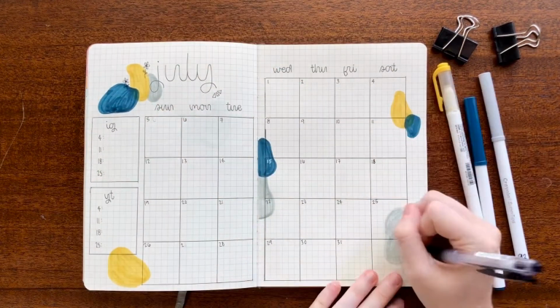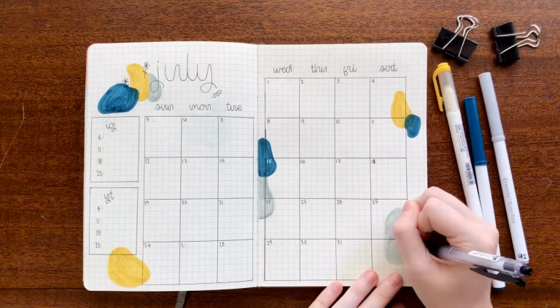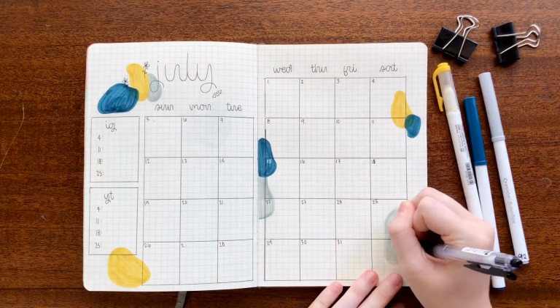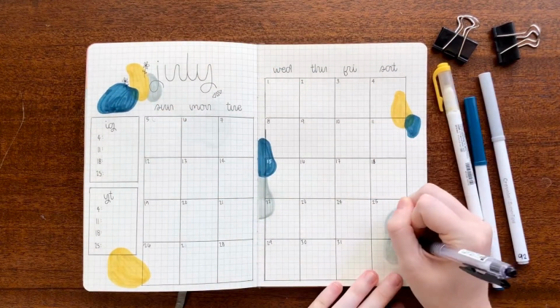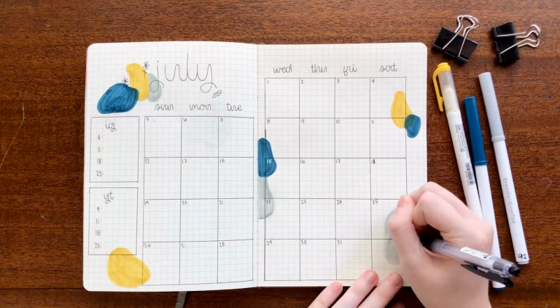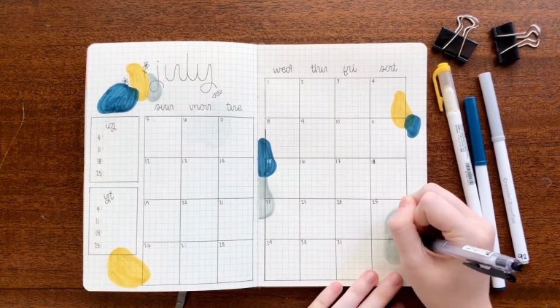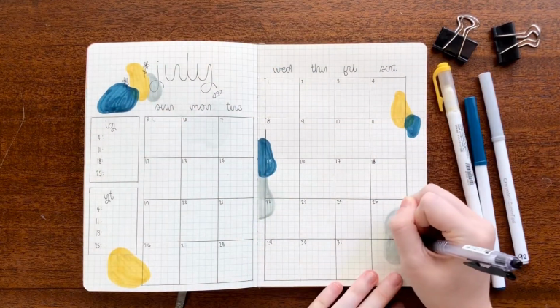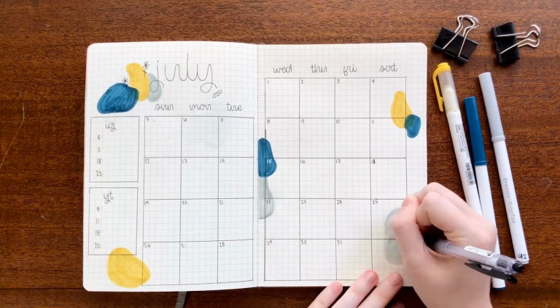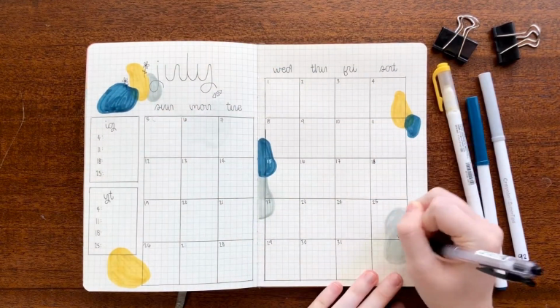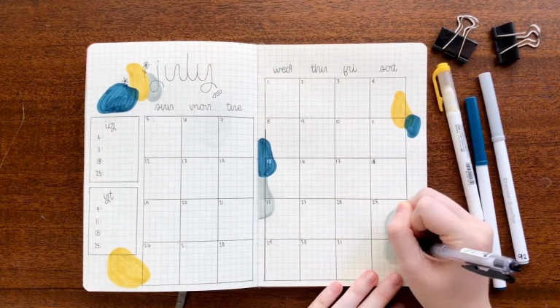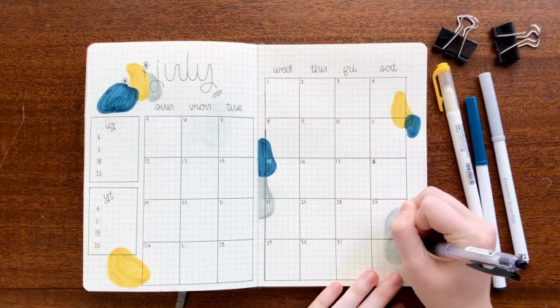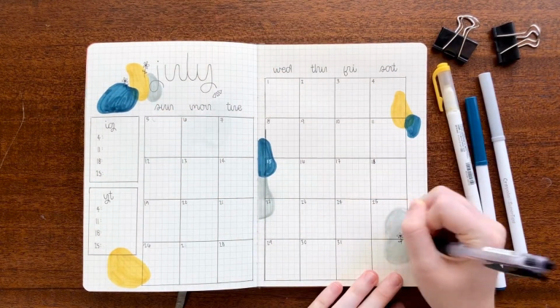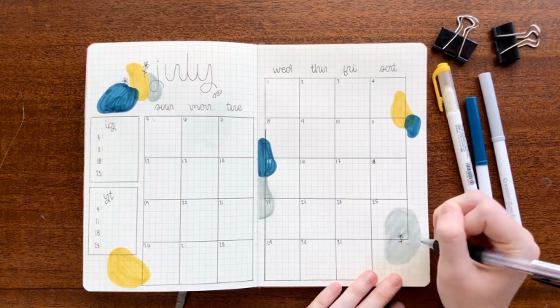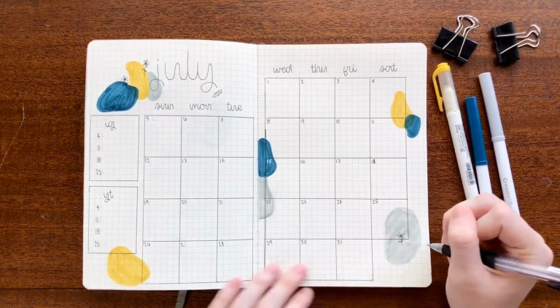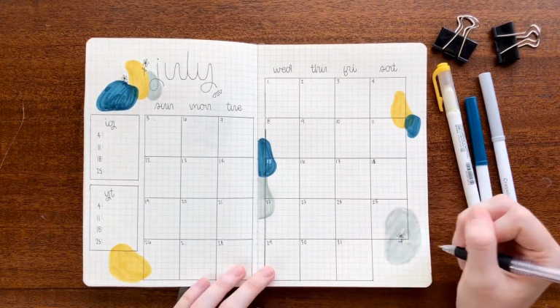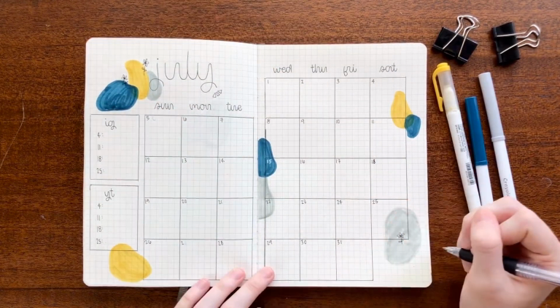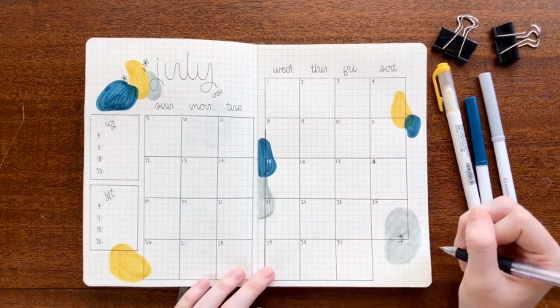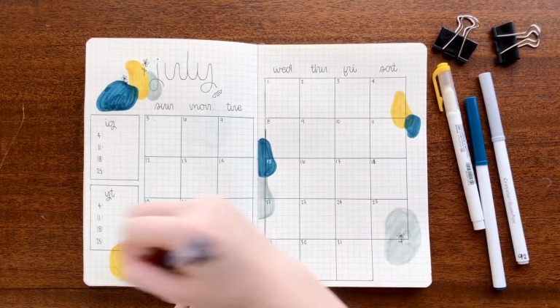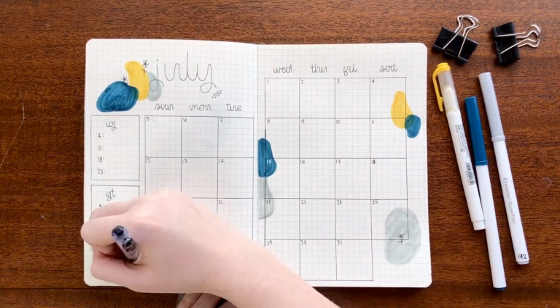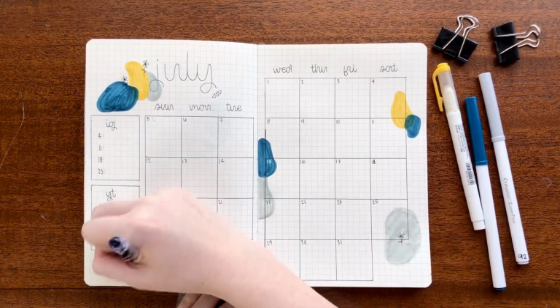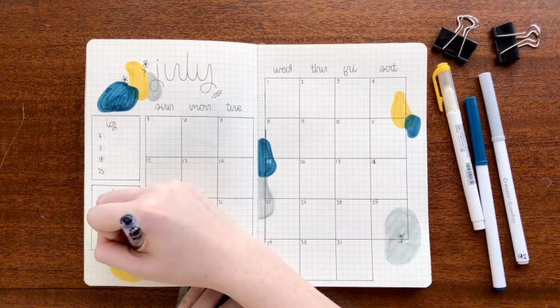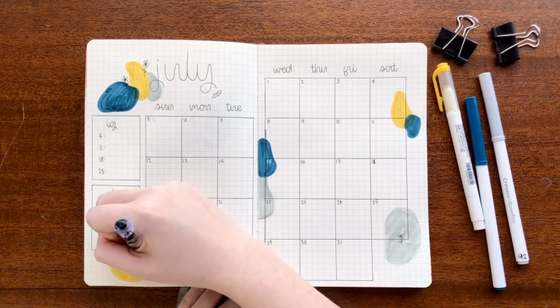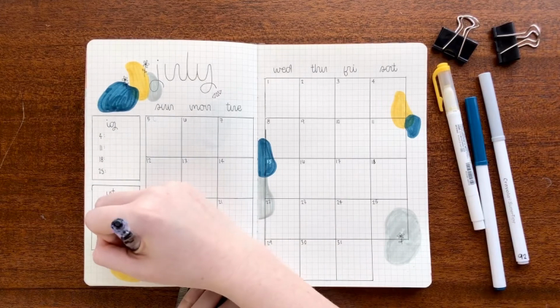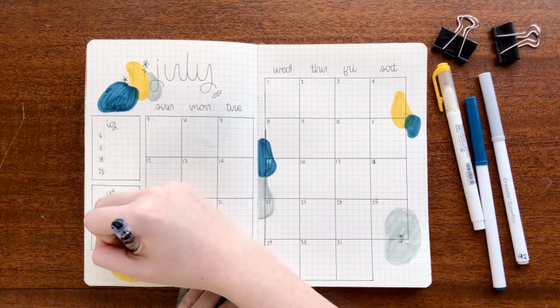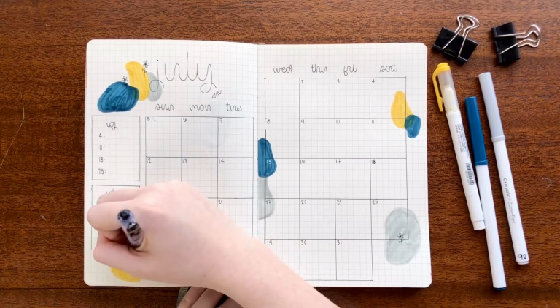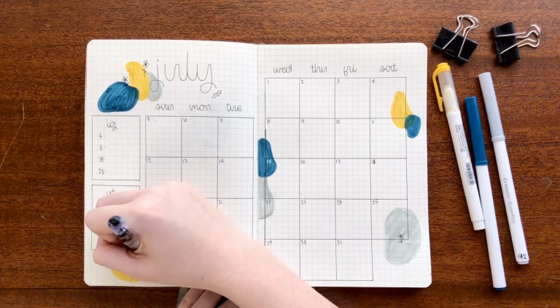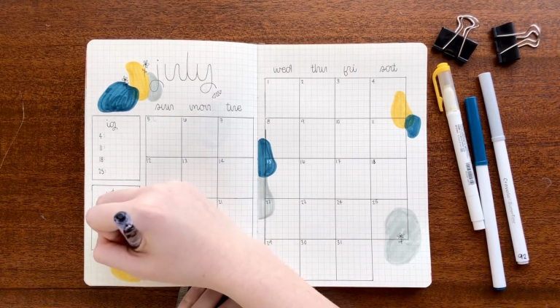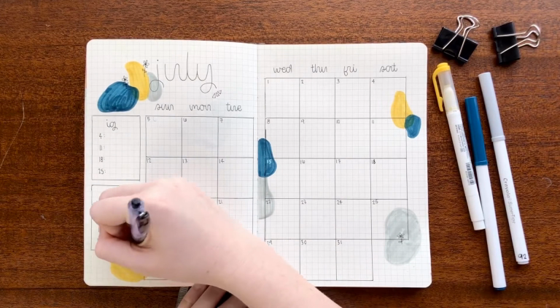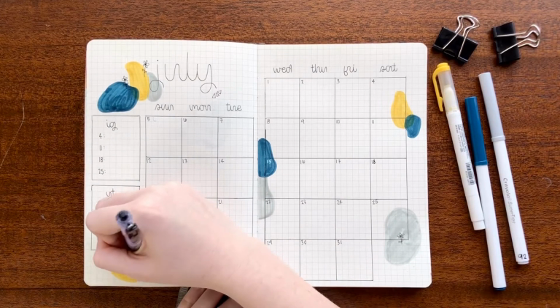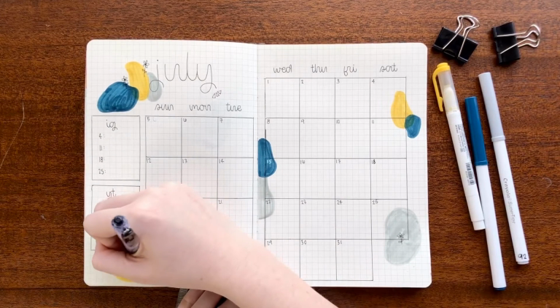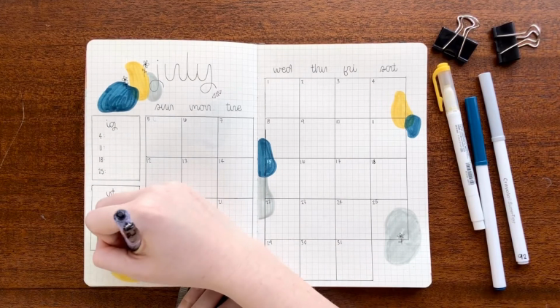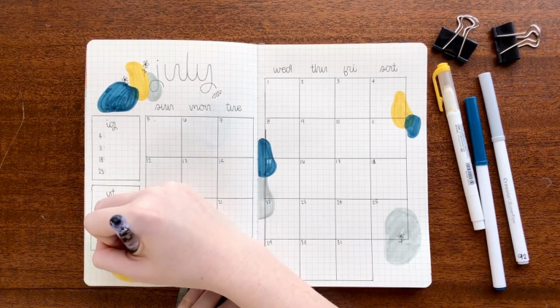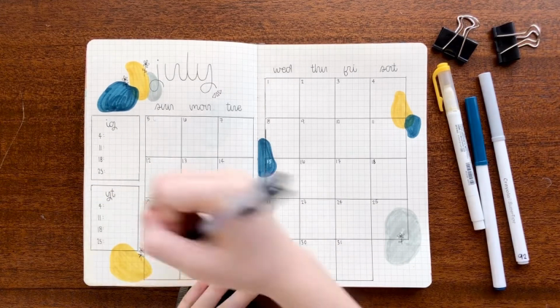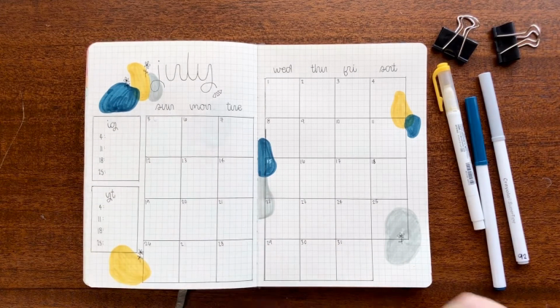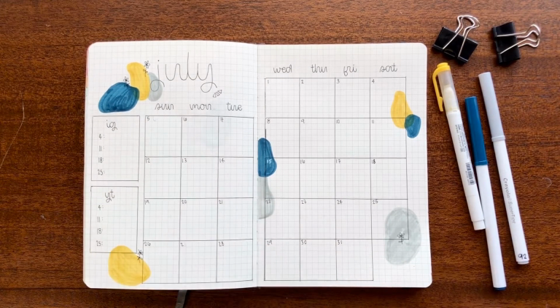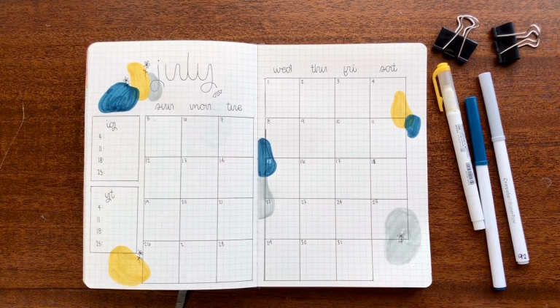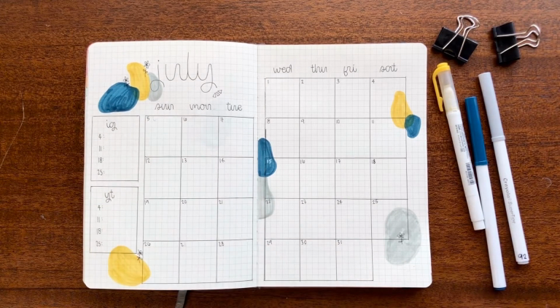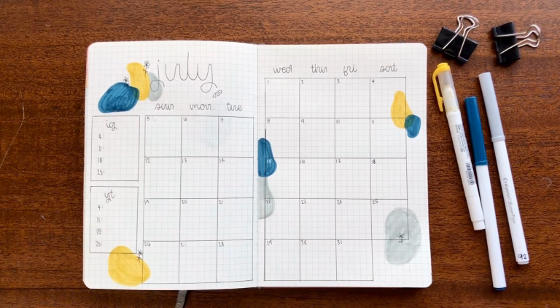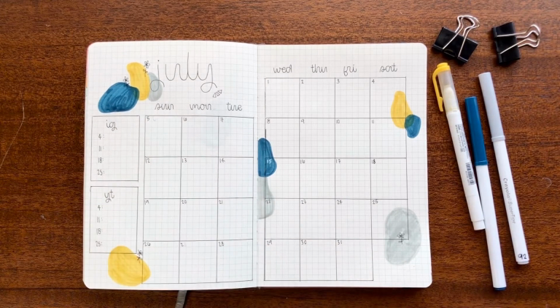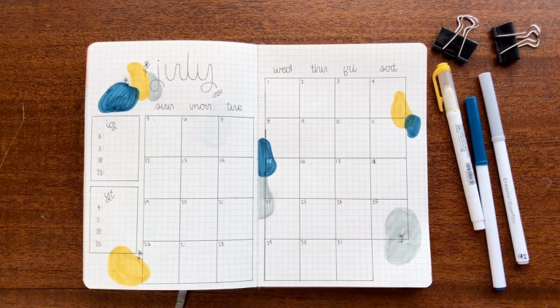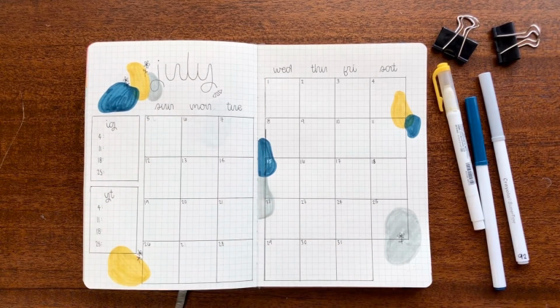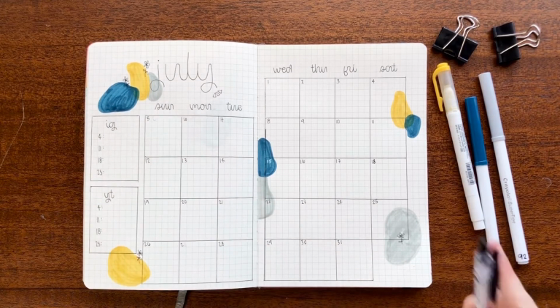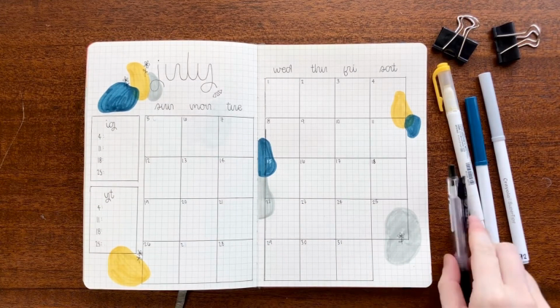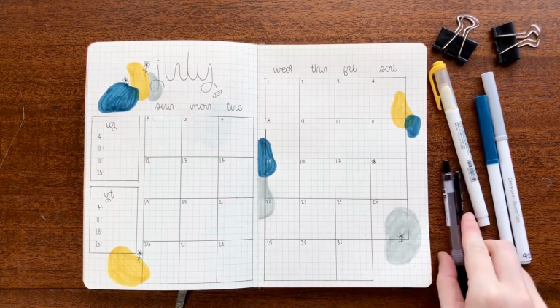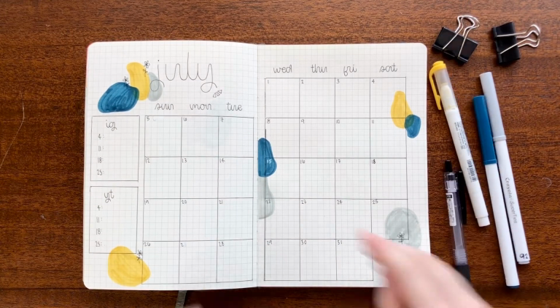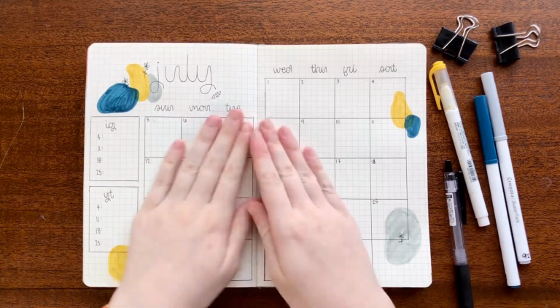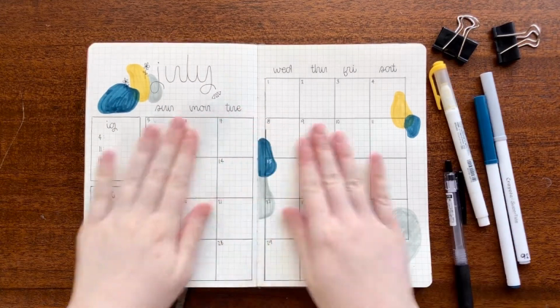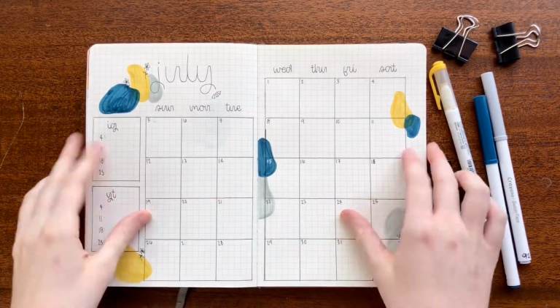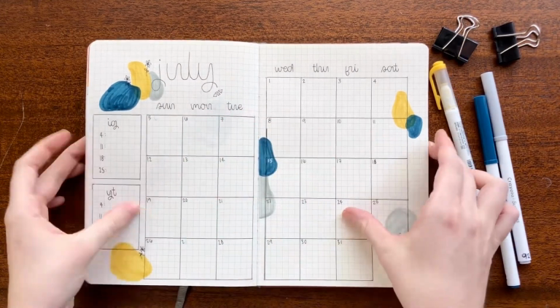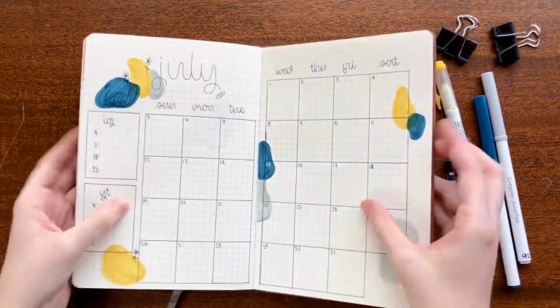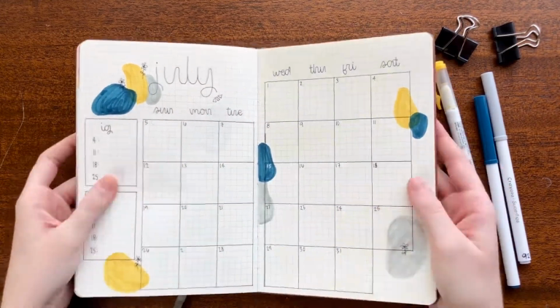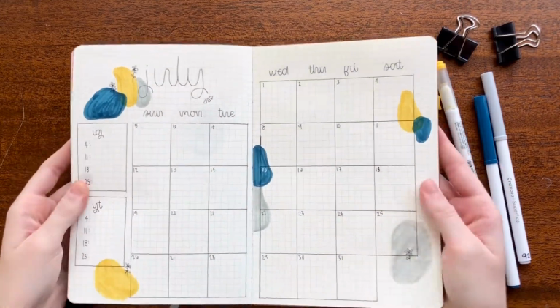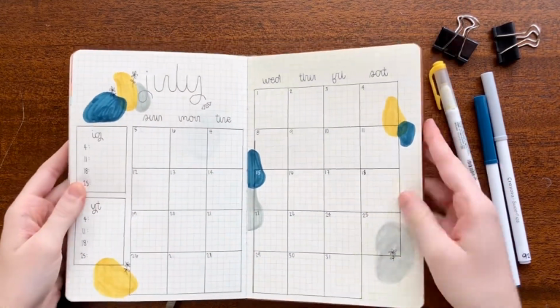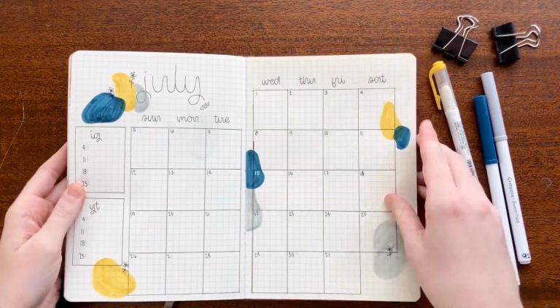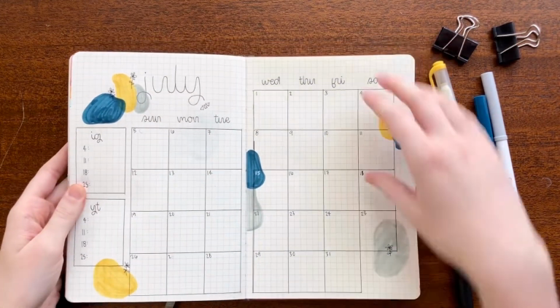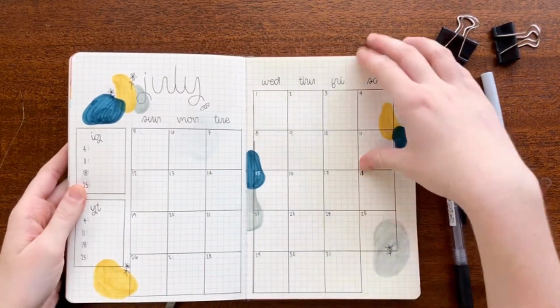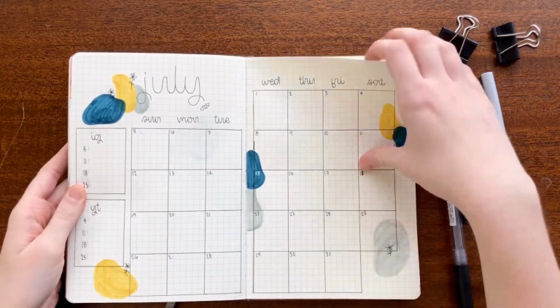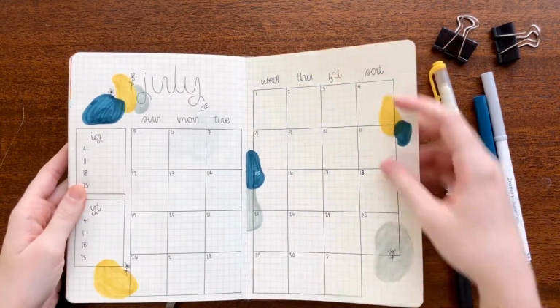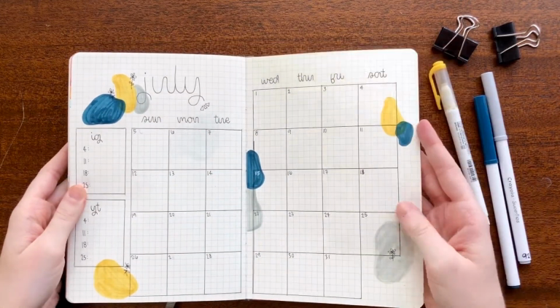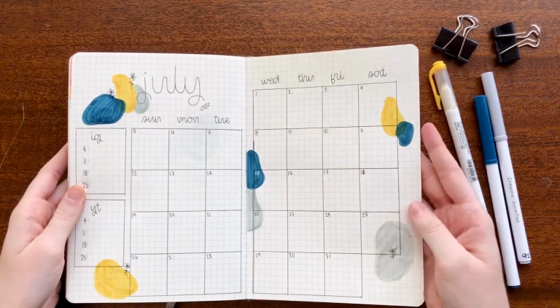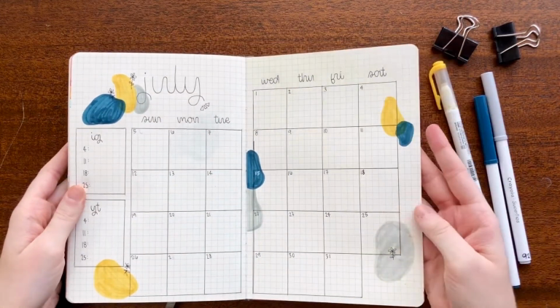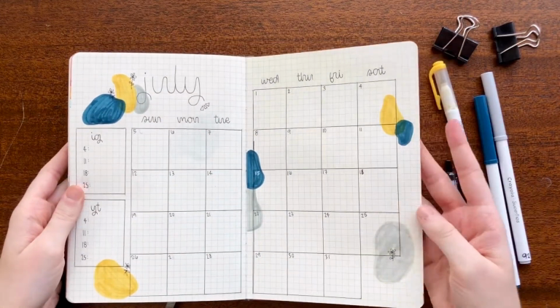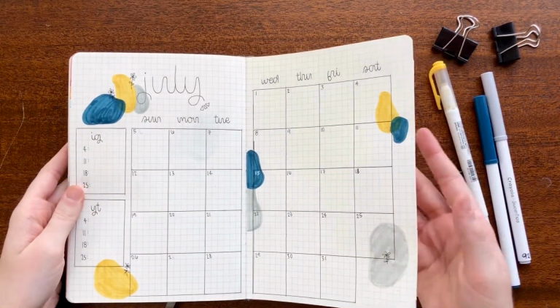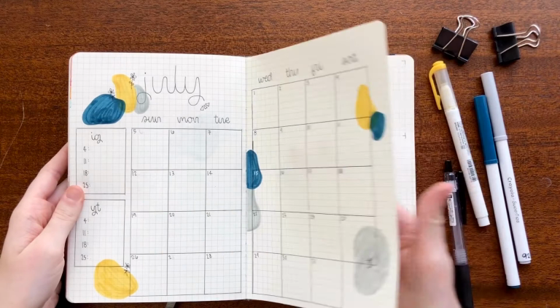After I added a few more blobs and threw in some of those super easy flower doodles, that was pretty much it. This is a really simple spread, but it works for me.